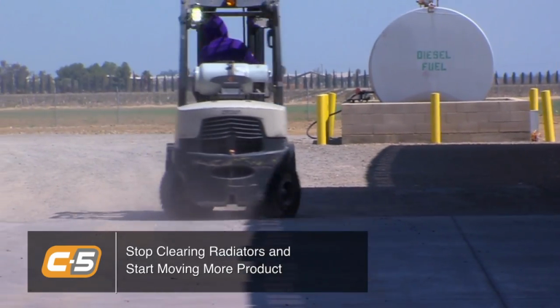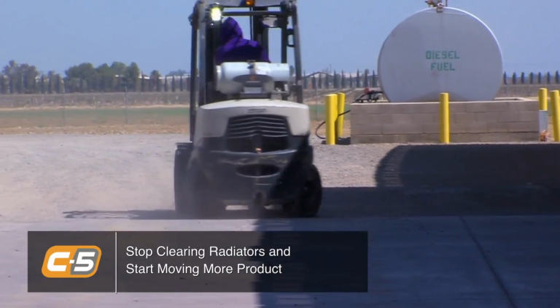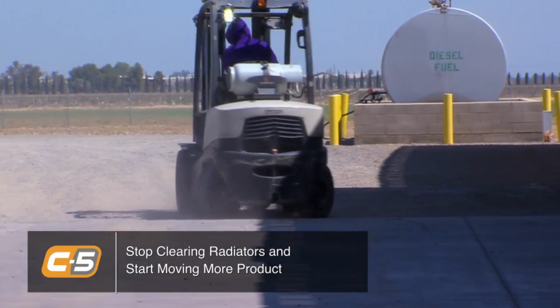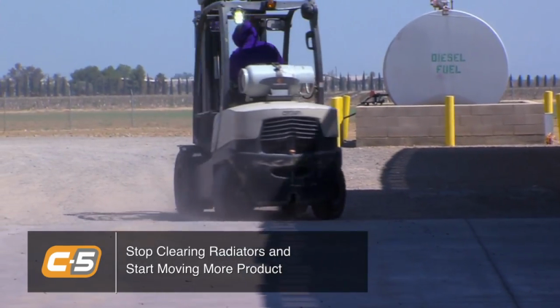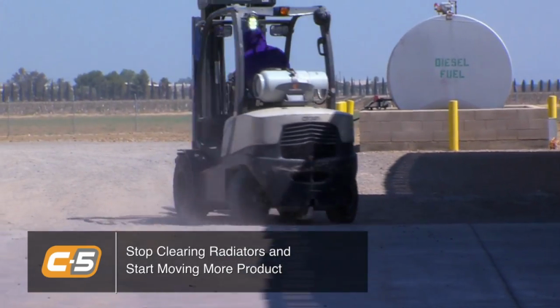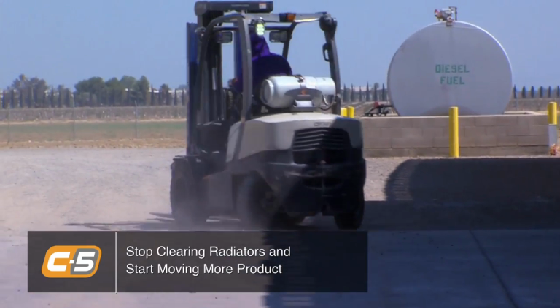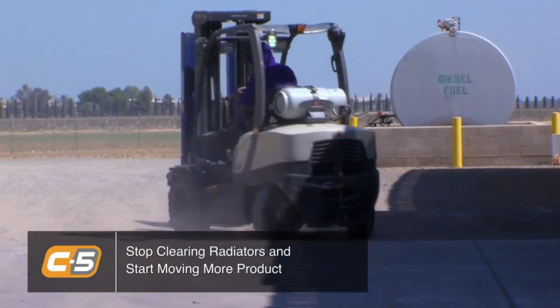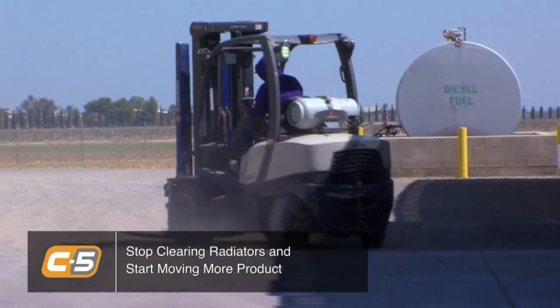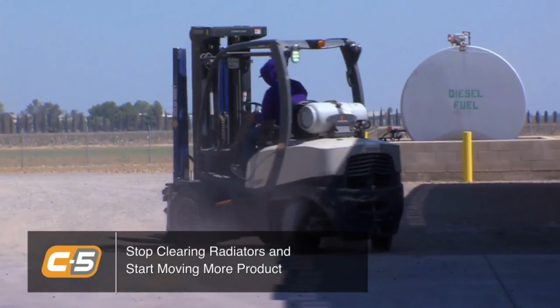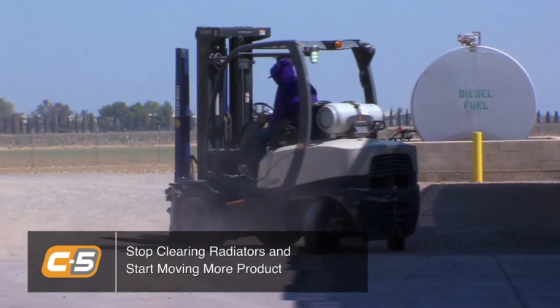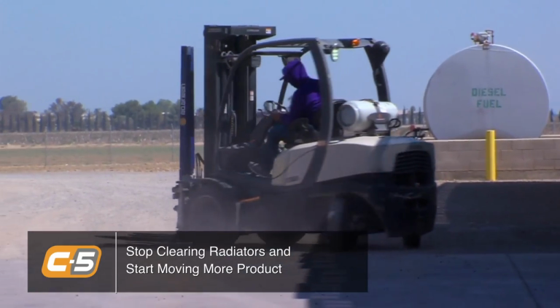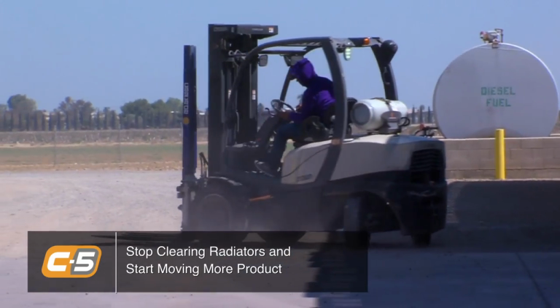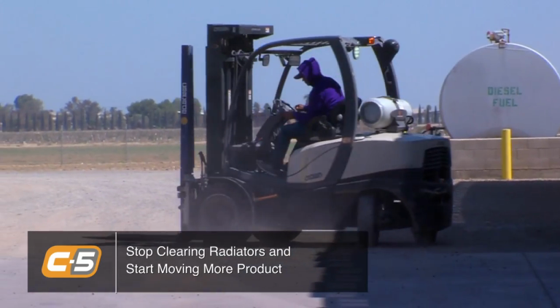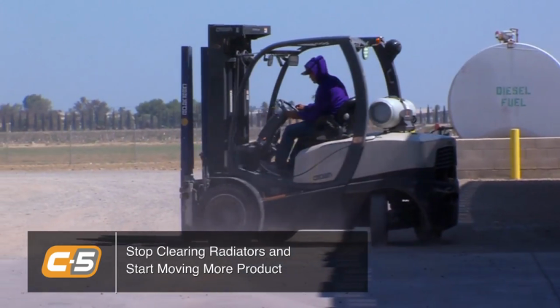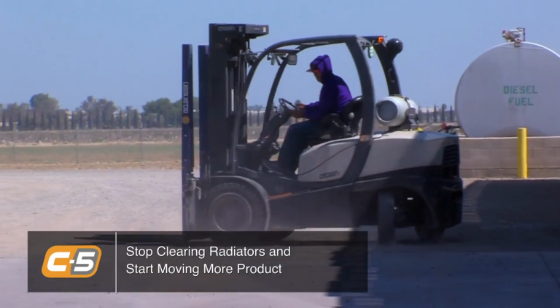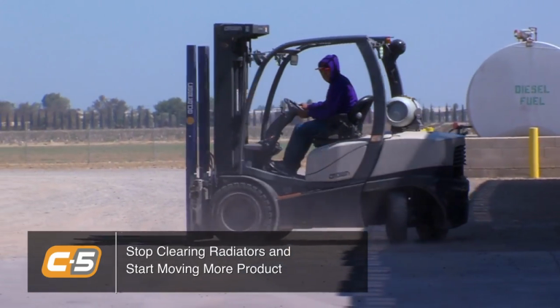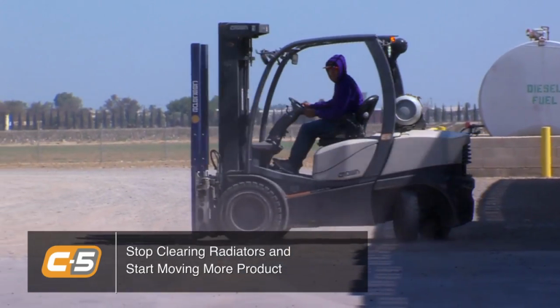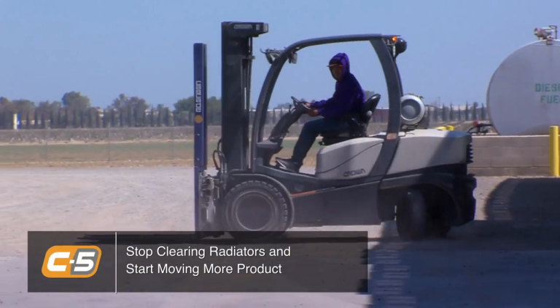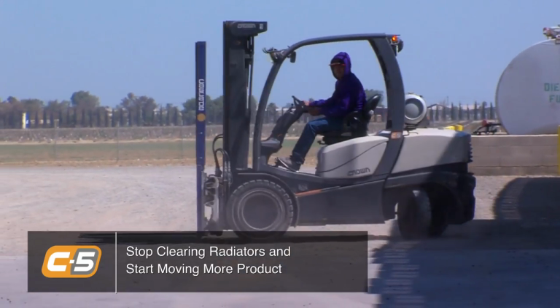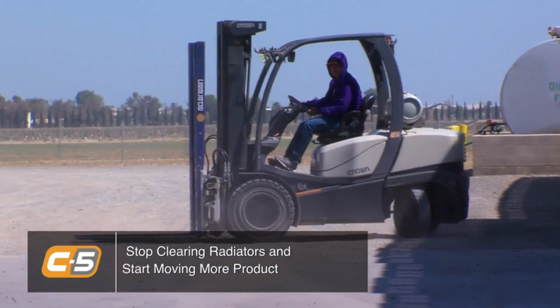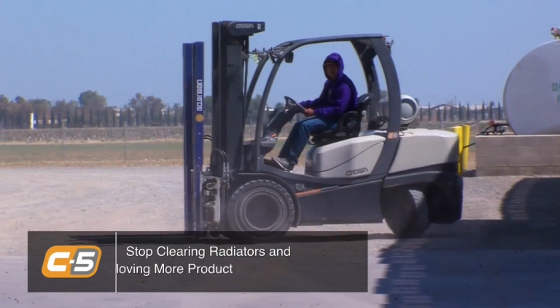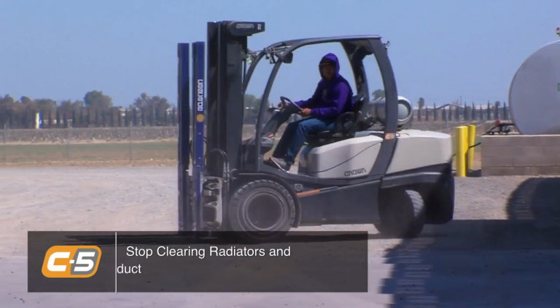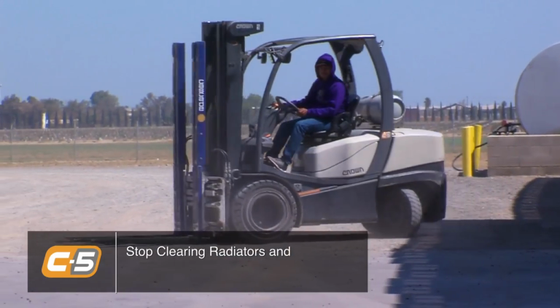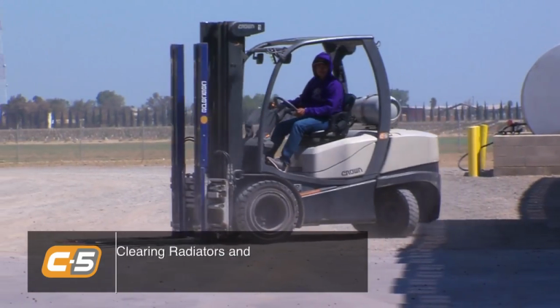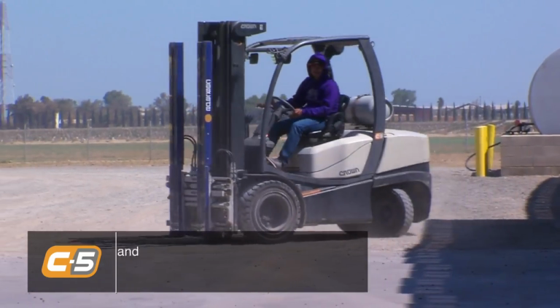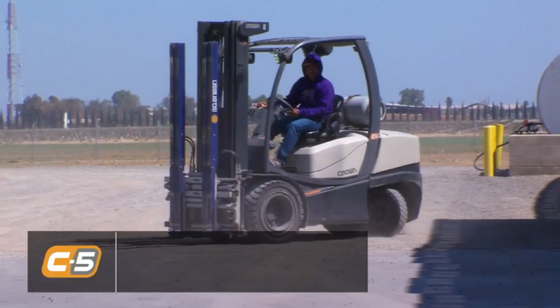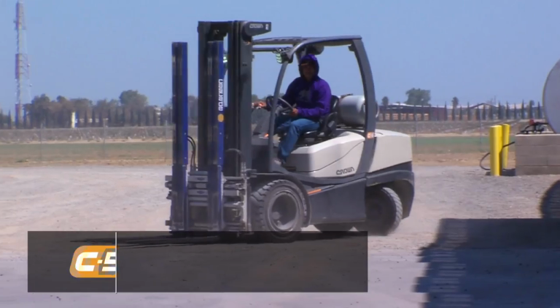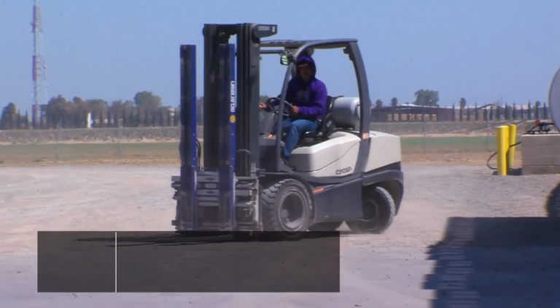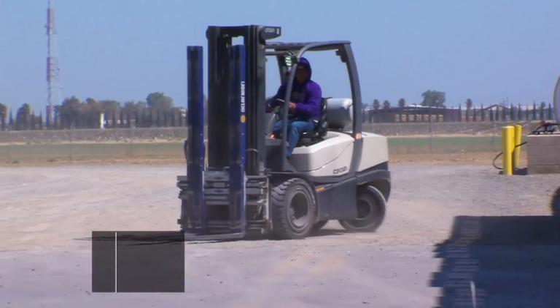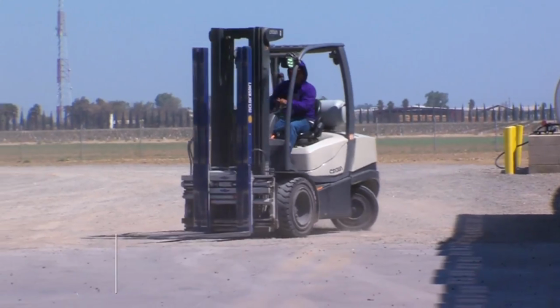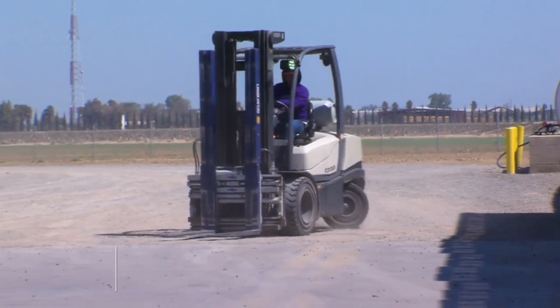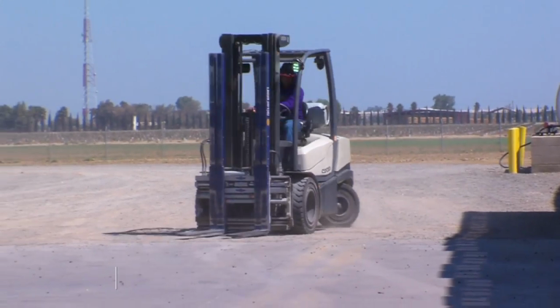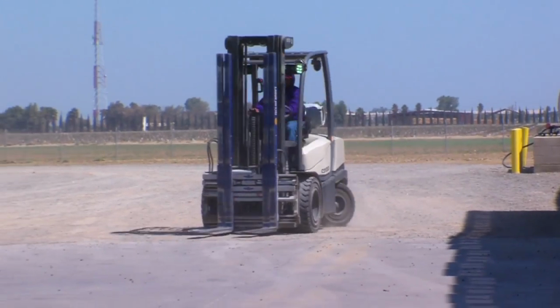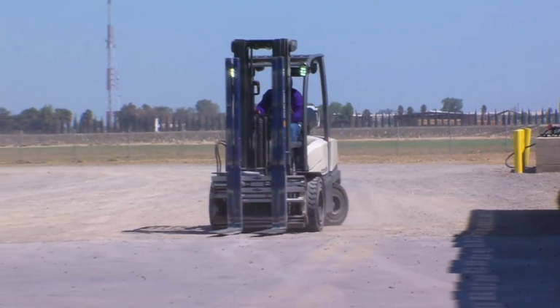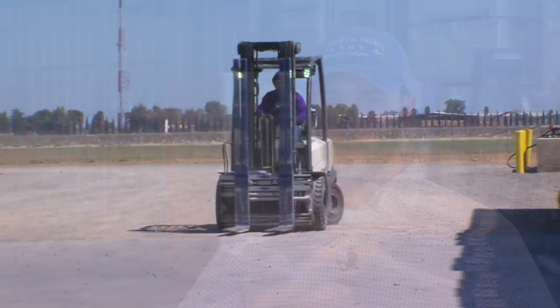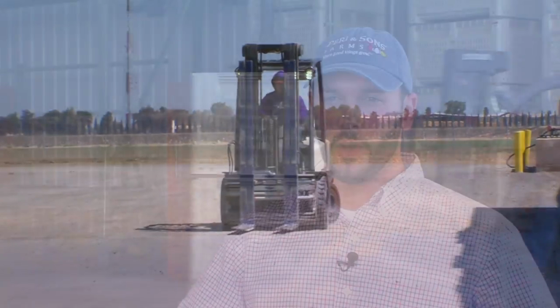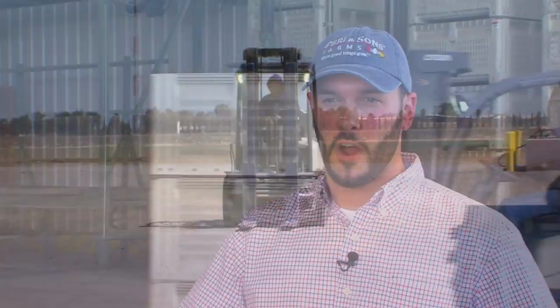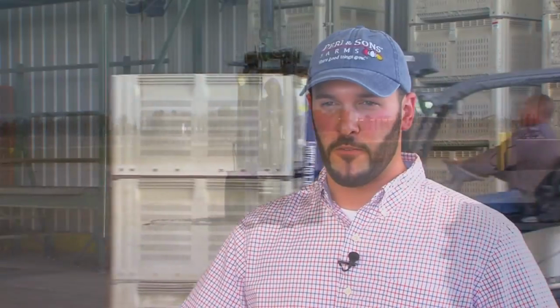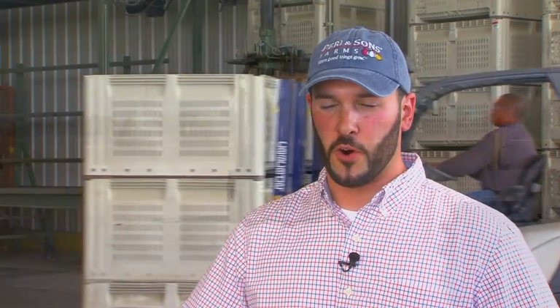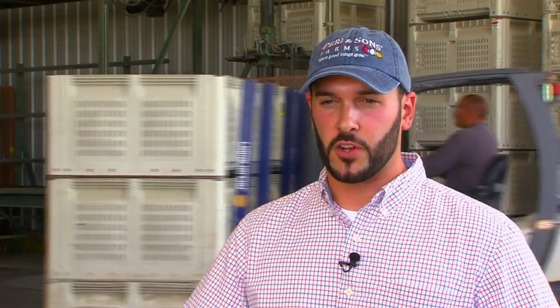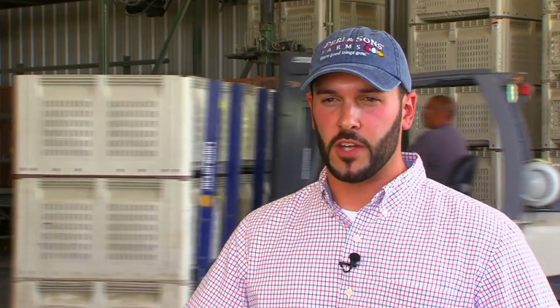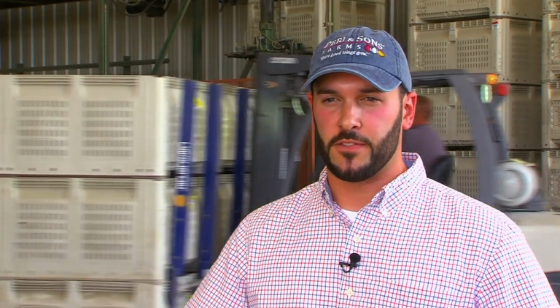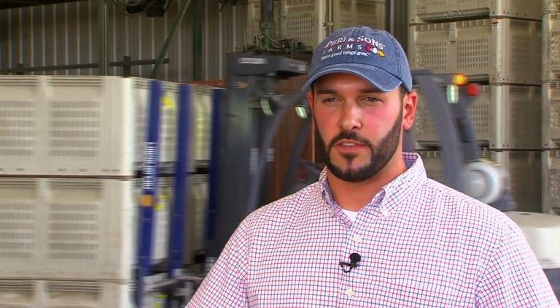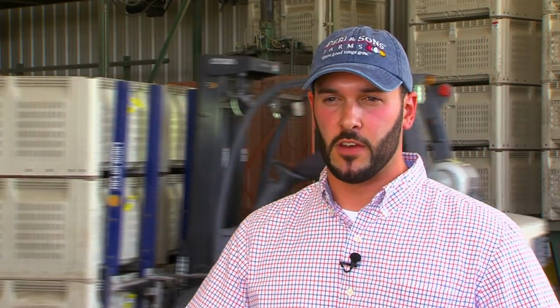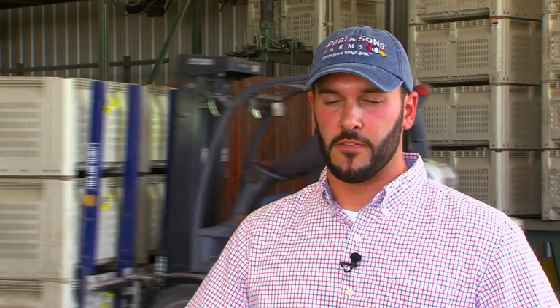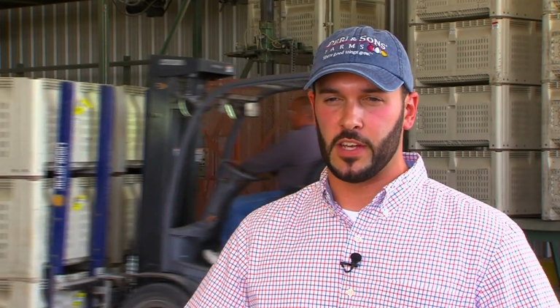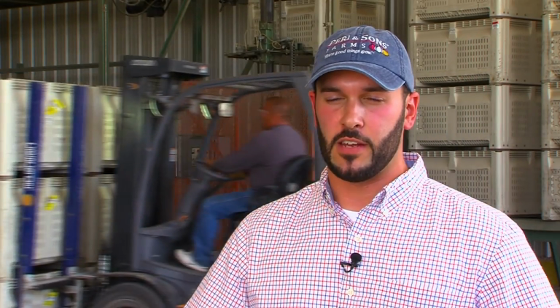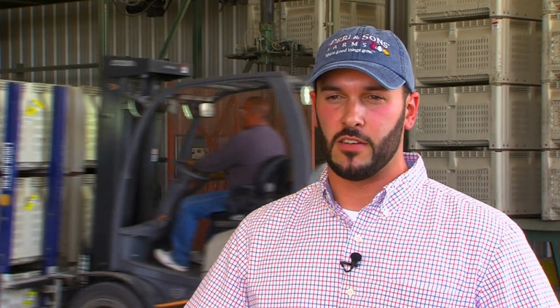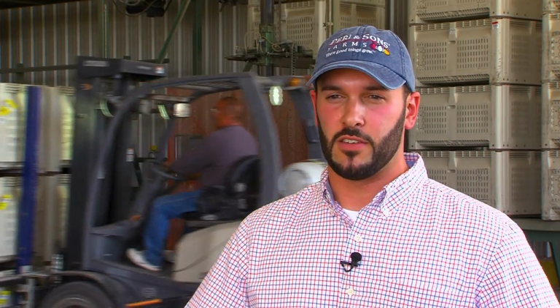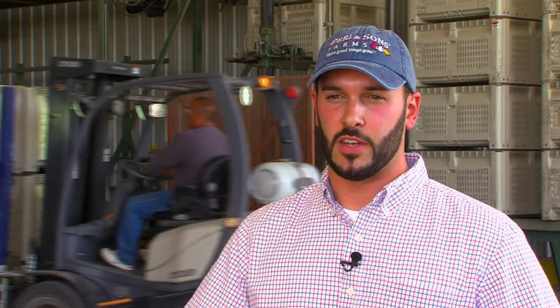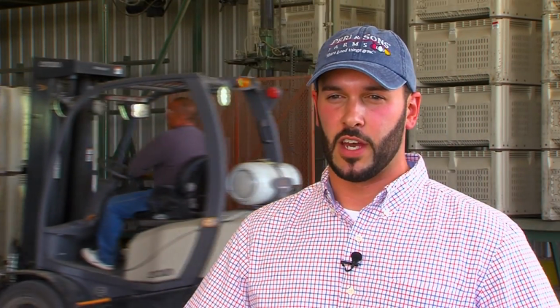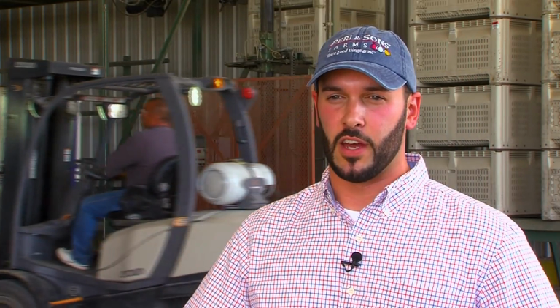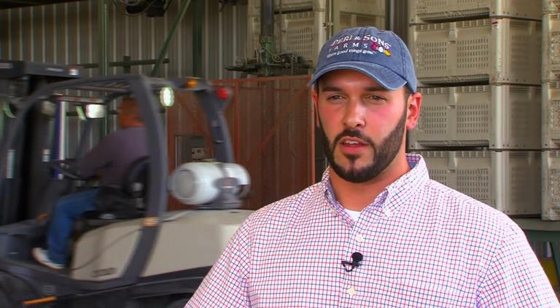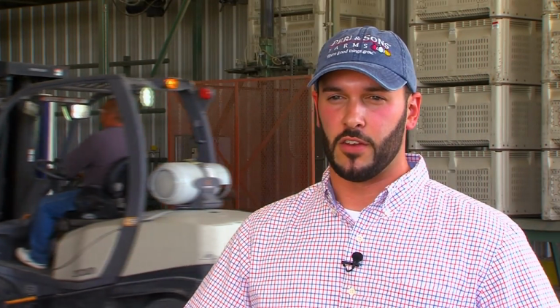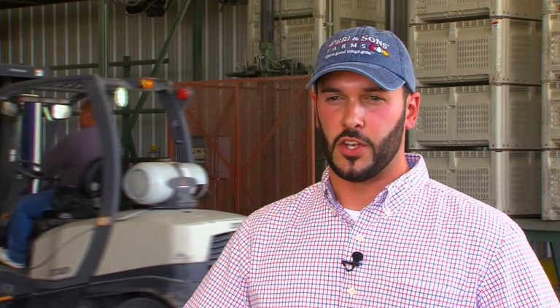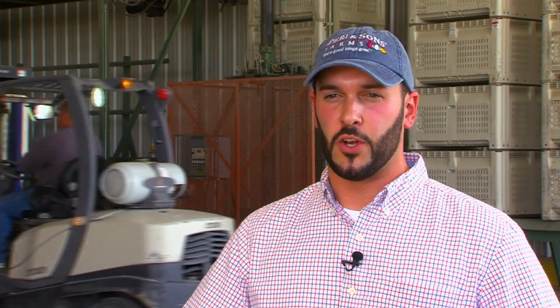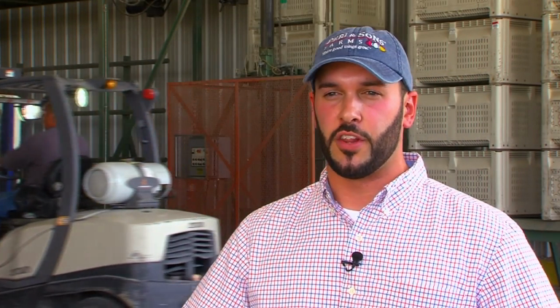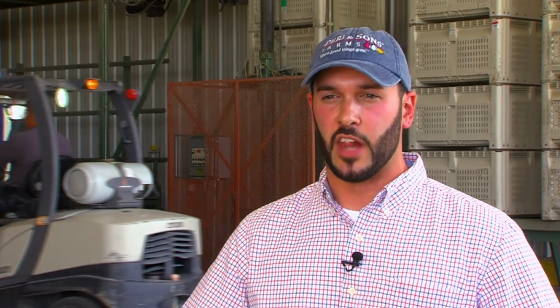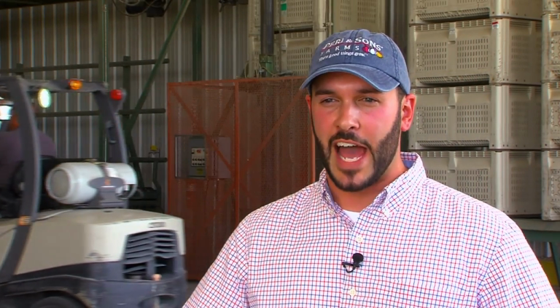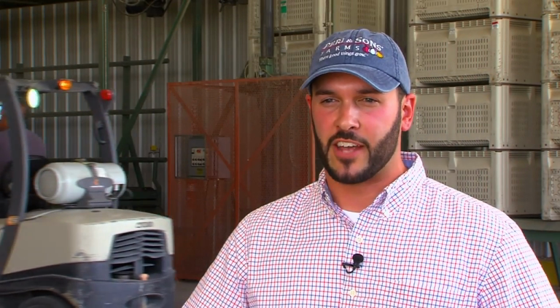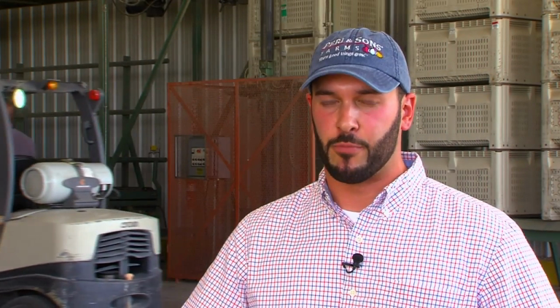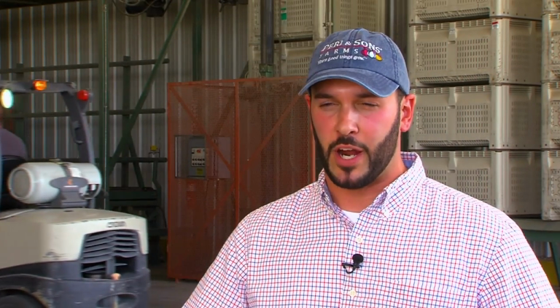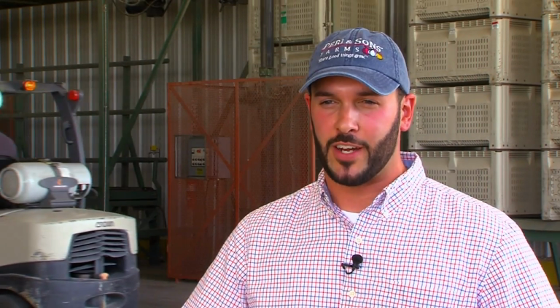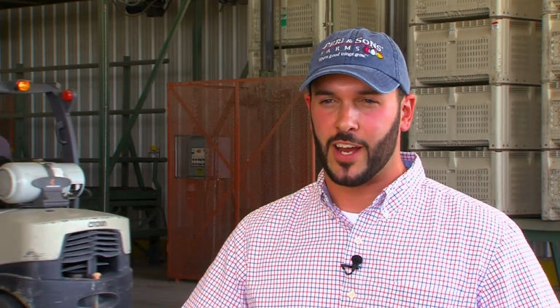We have seen at least a 10% increase in uptime with our forklift fleet due to the lack of breakdown.